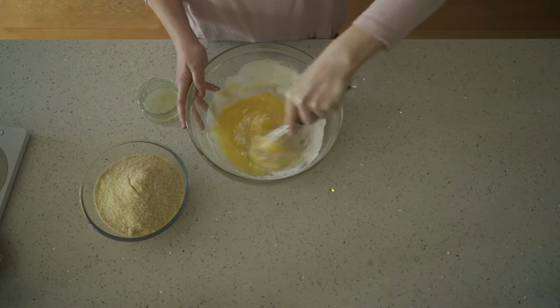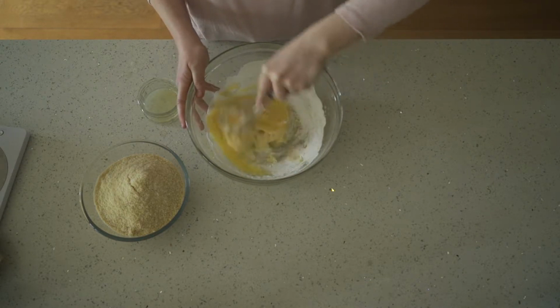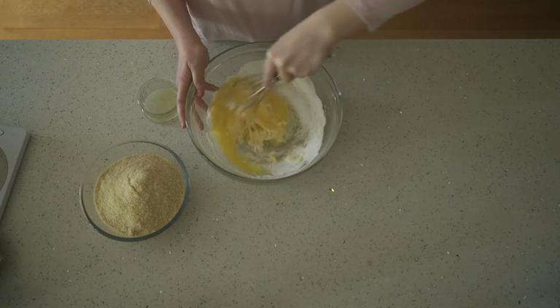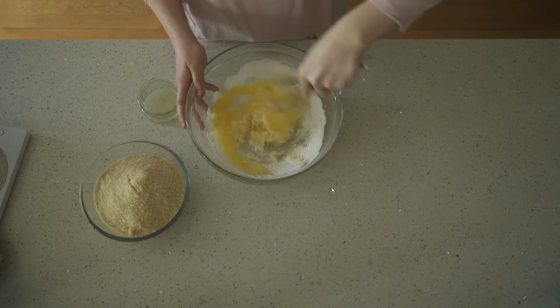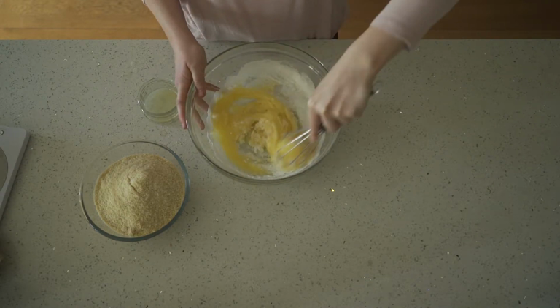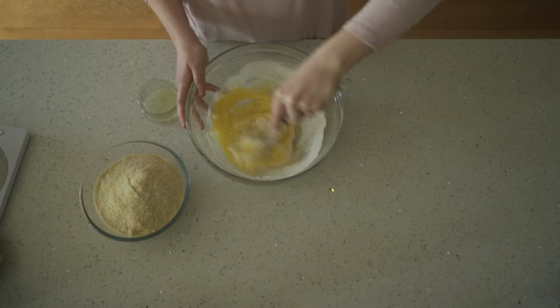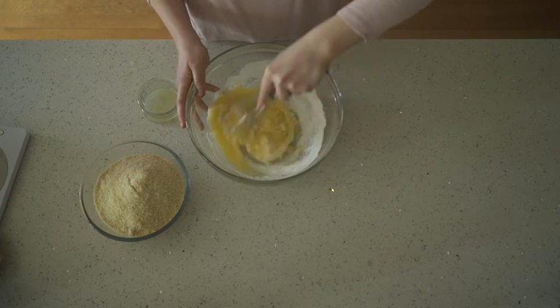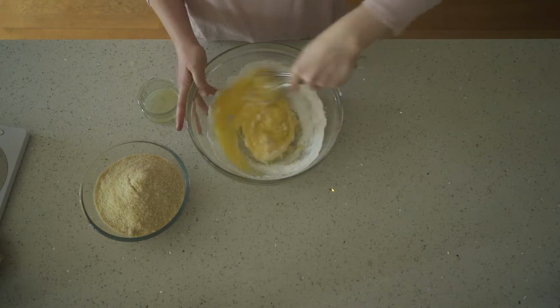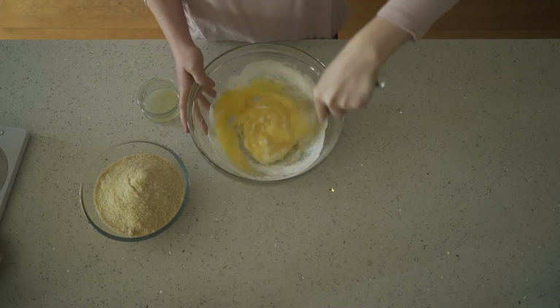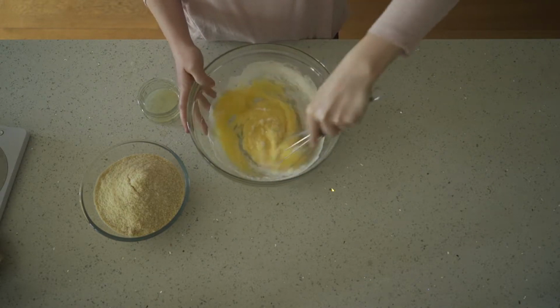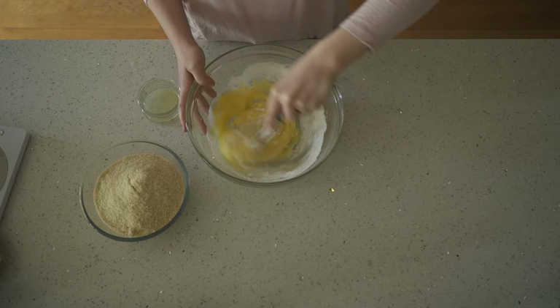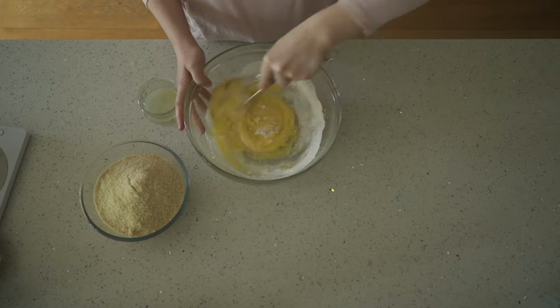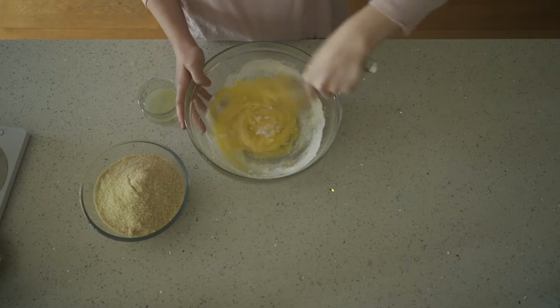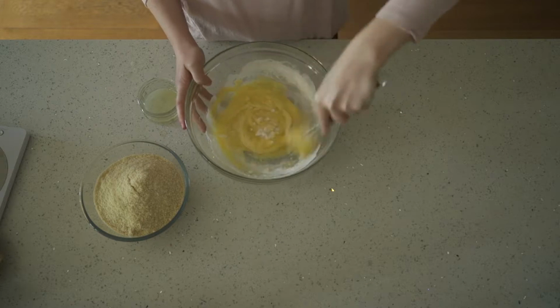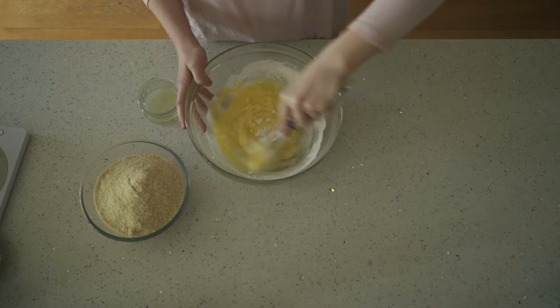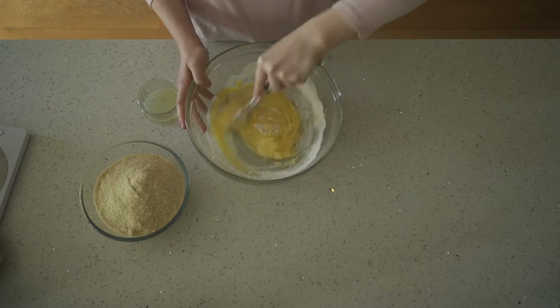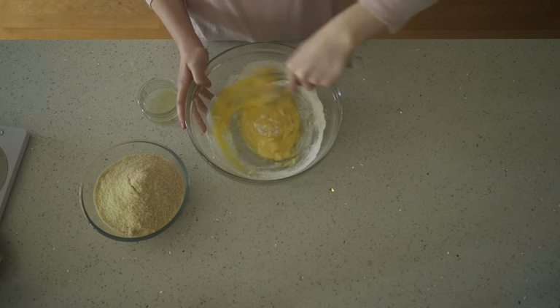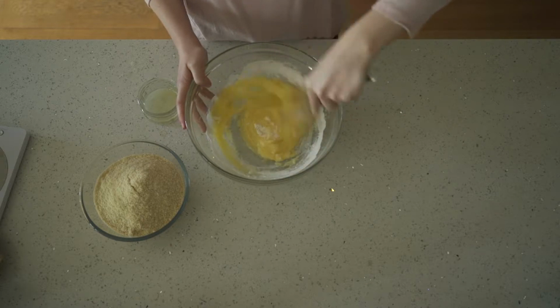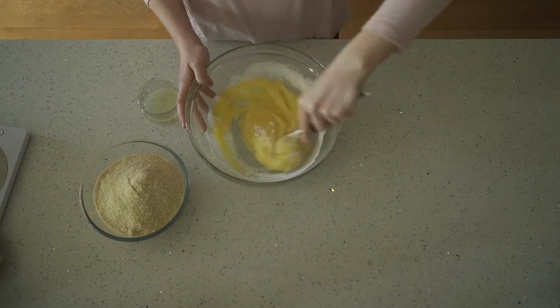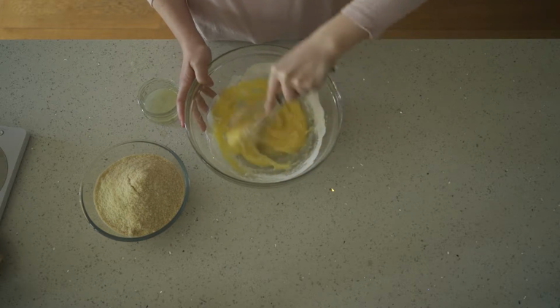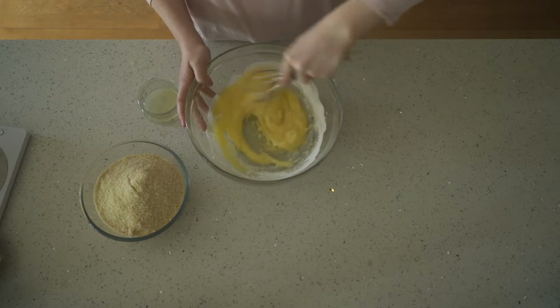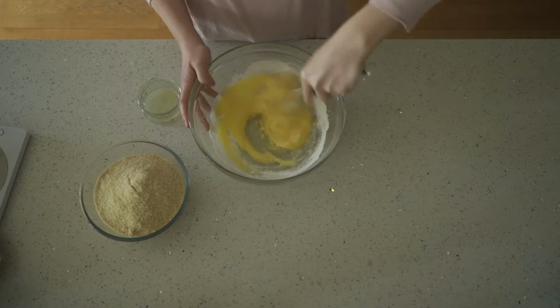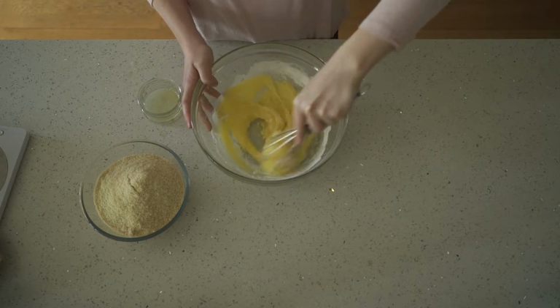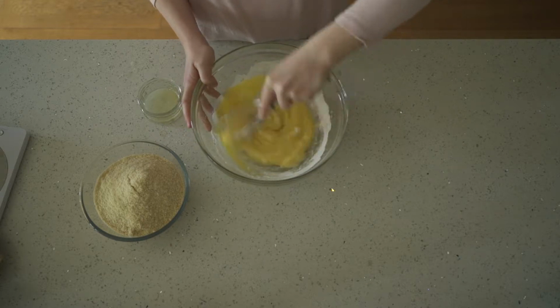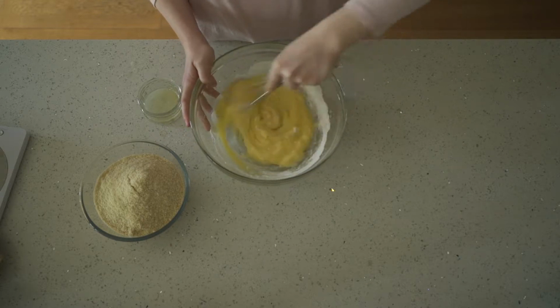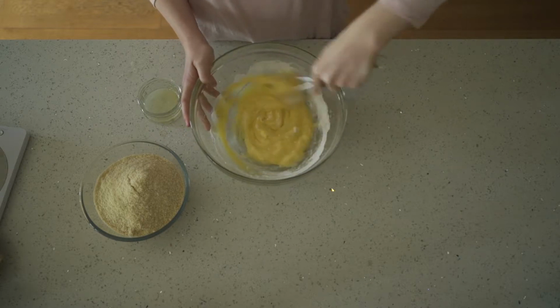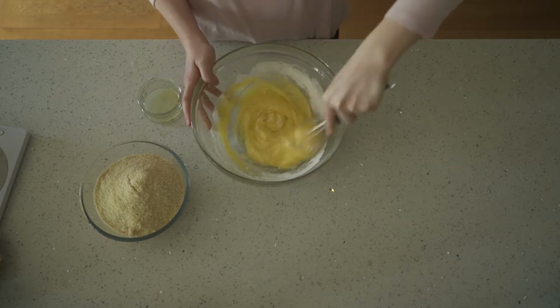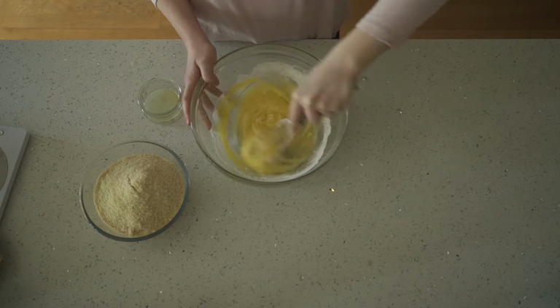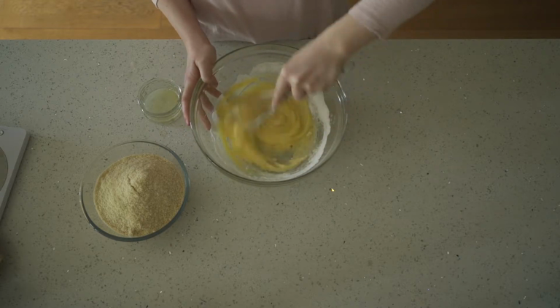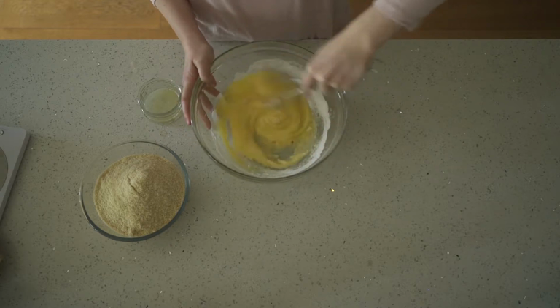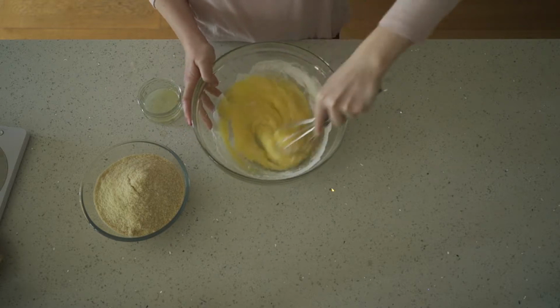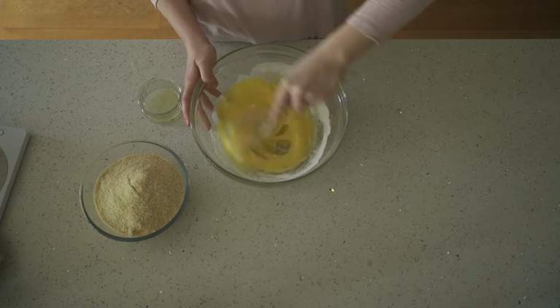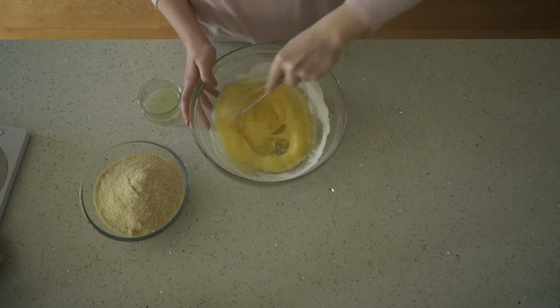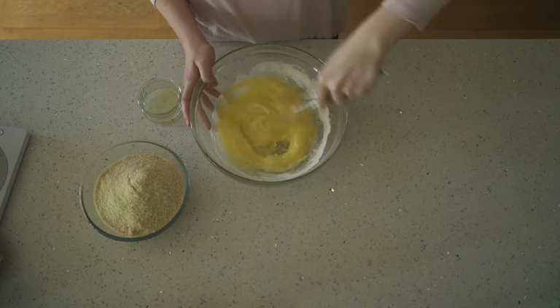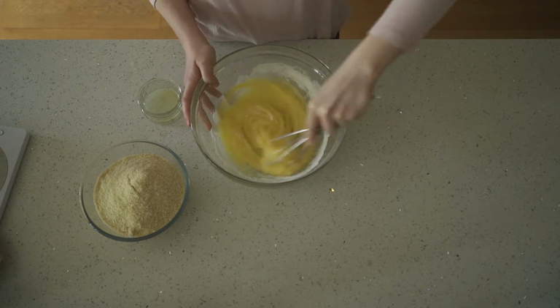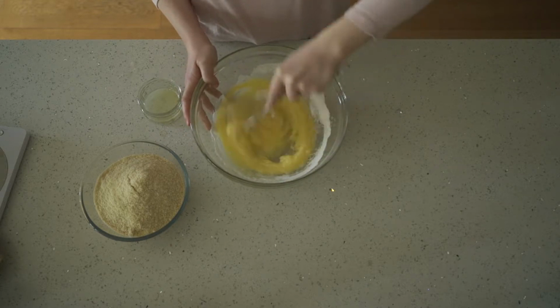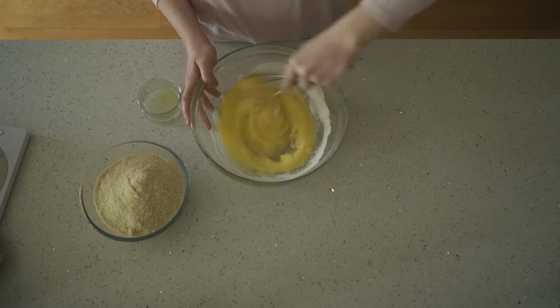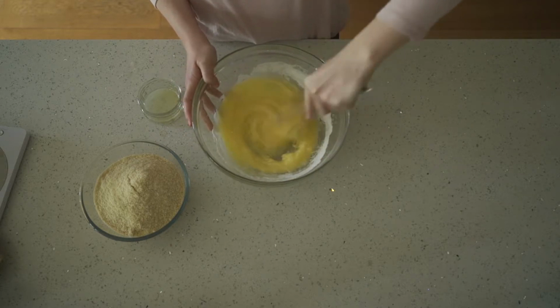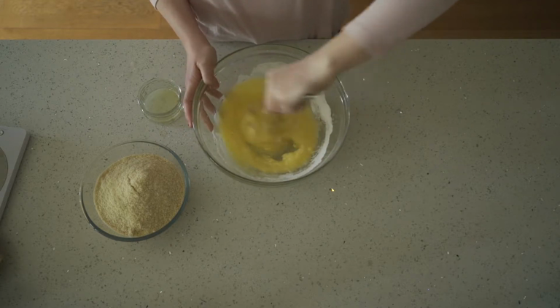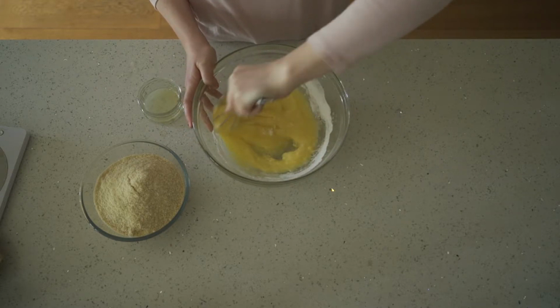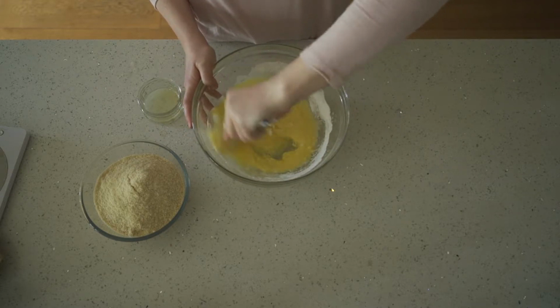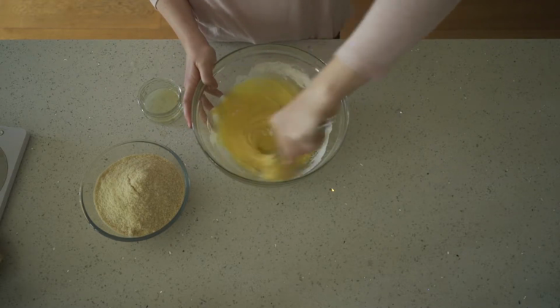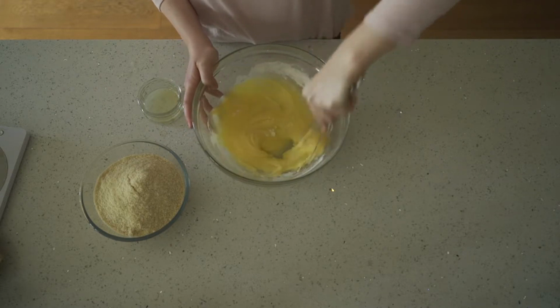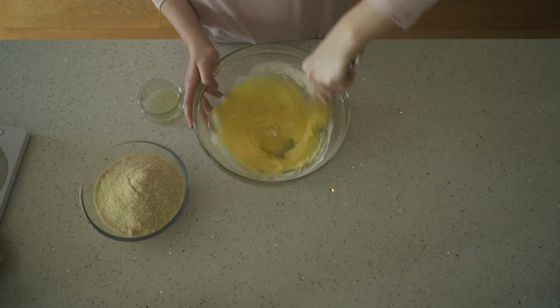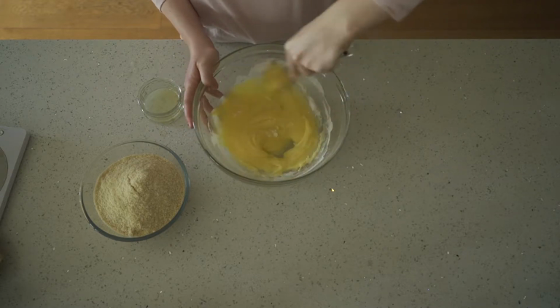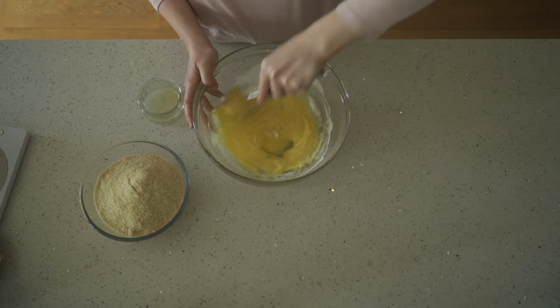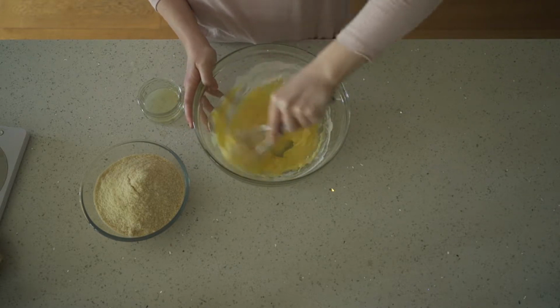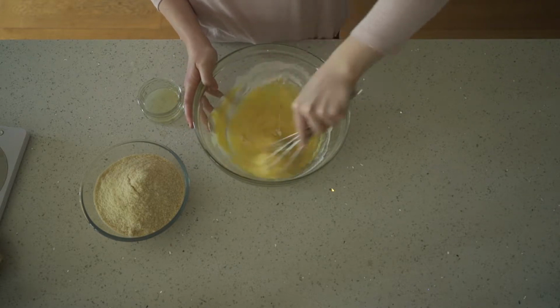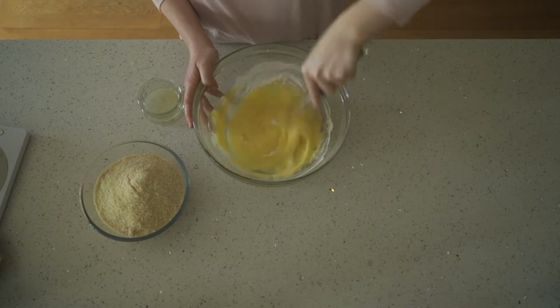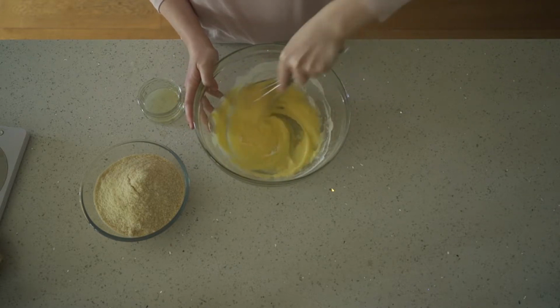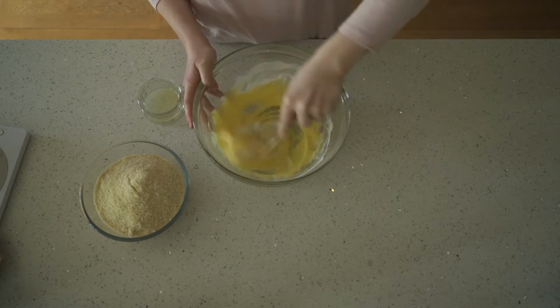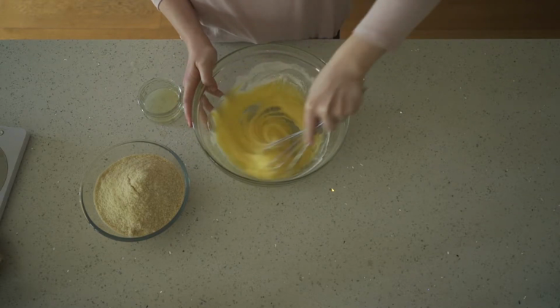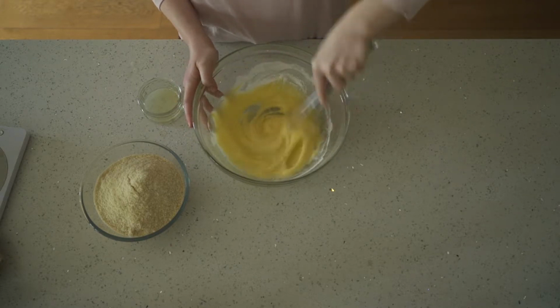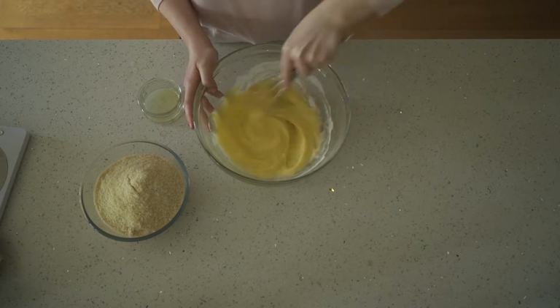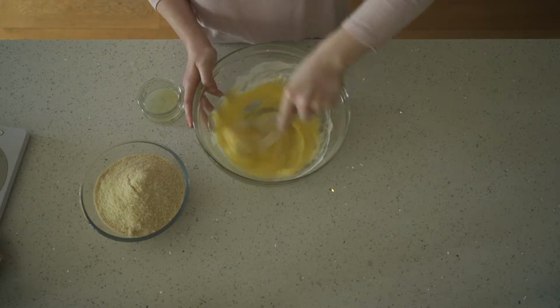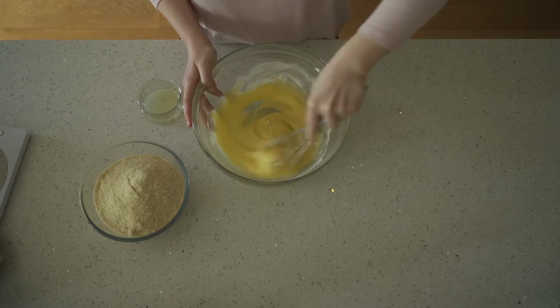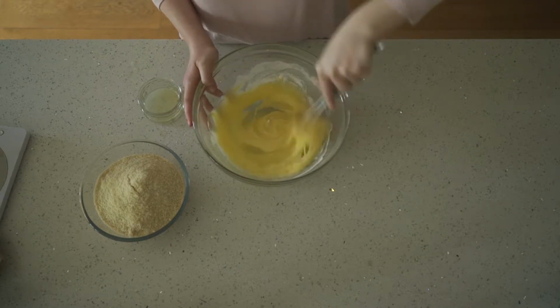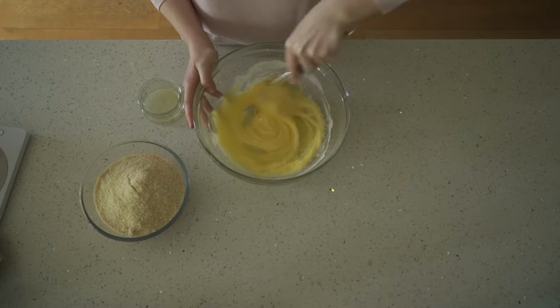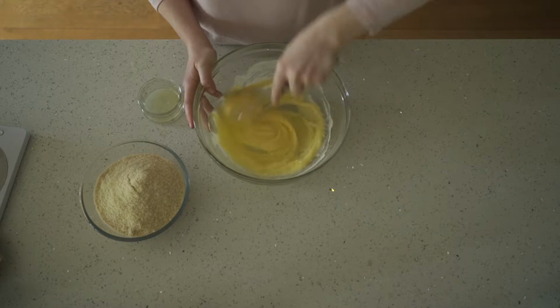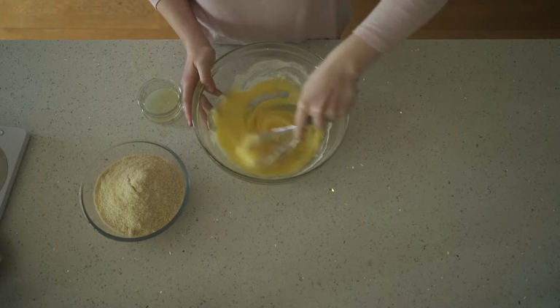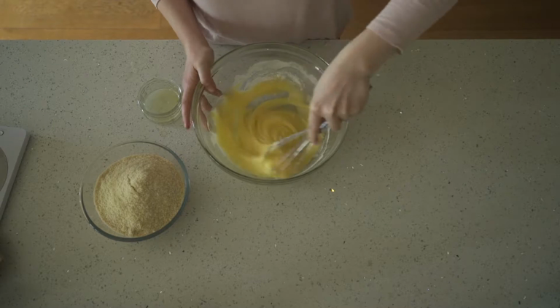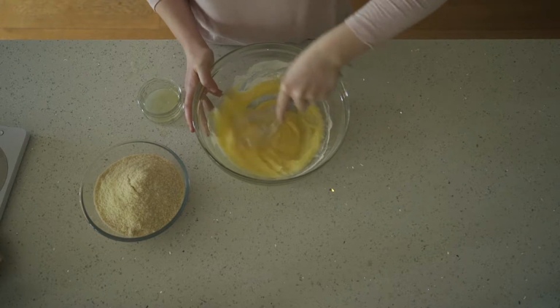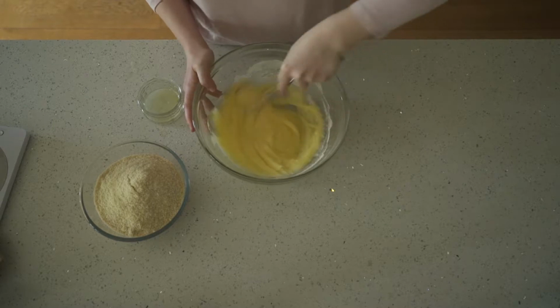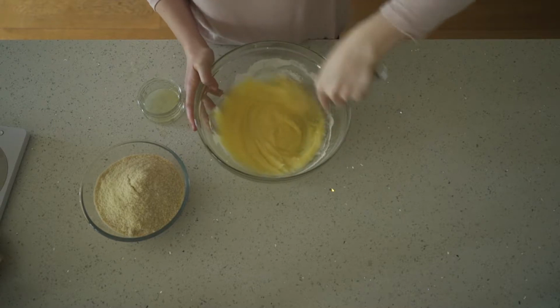Before moving on to the next step, you need to make sure that everything is incorporated and that there are no lumps of sugar left in the egg mixture.